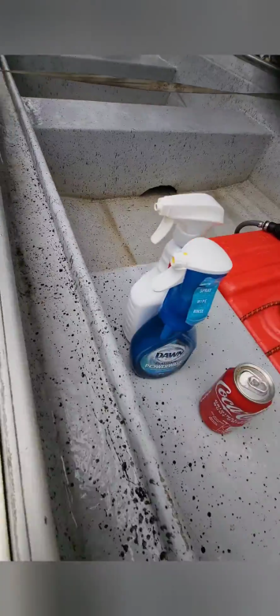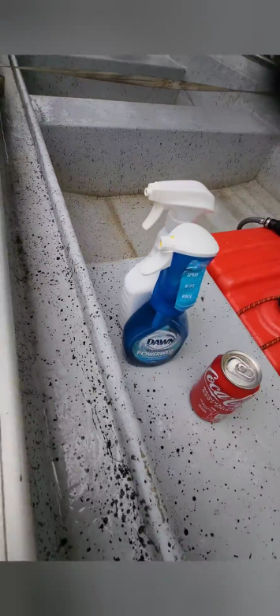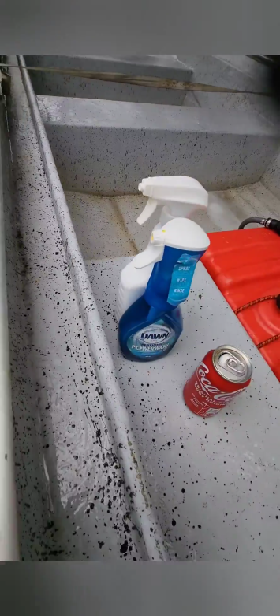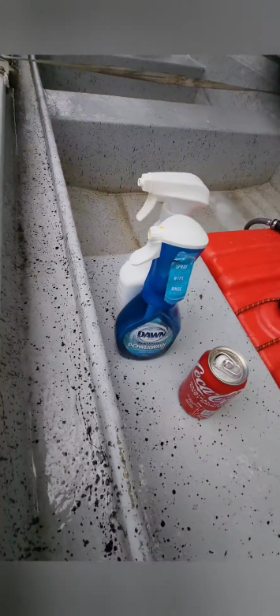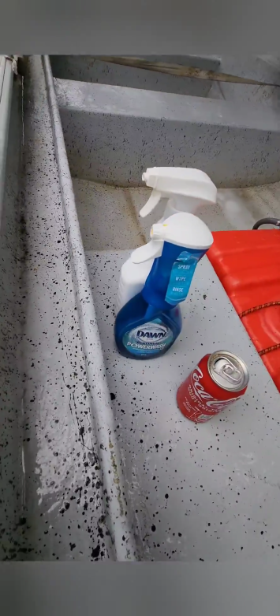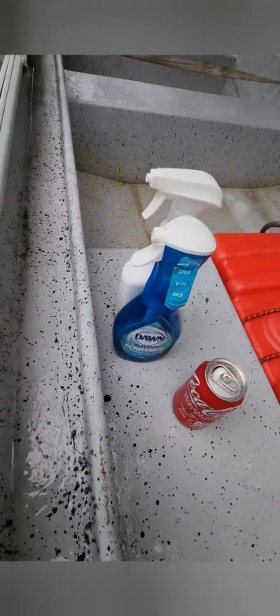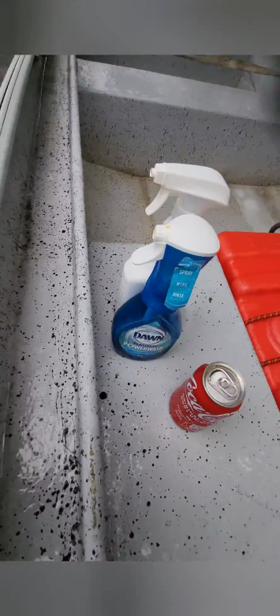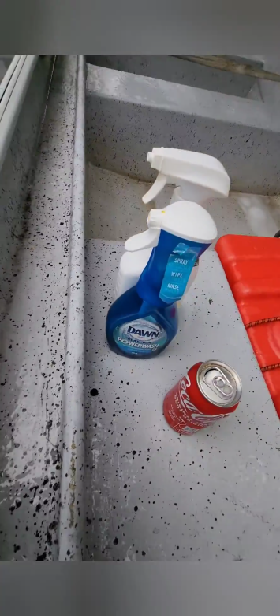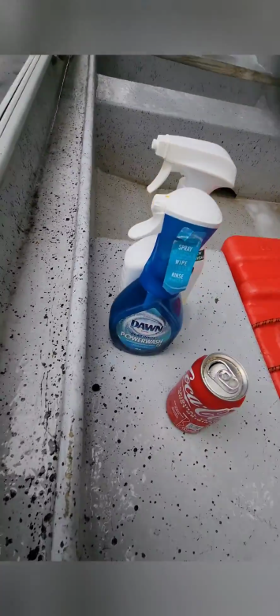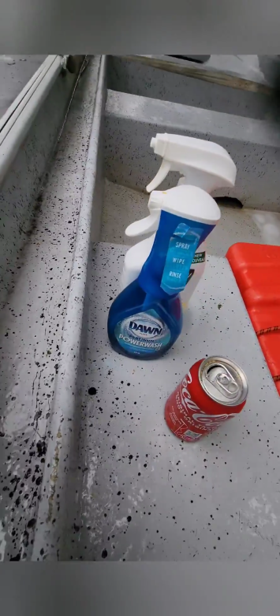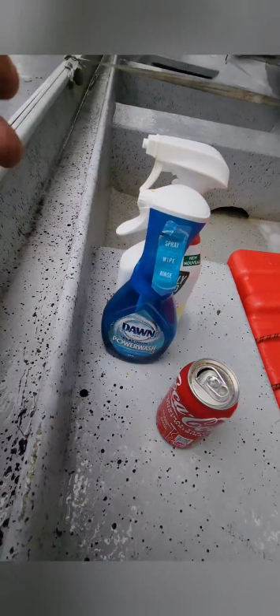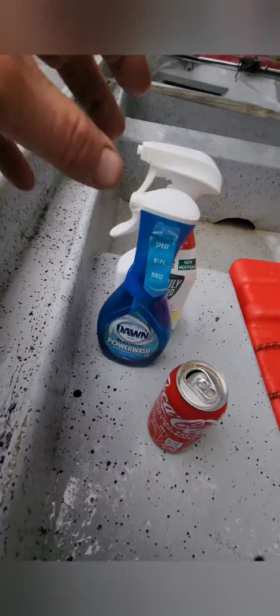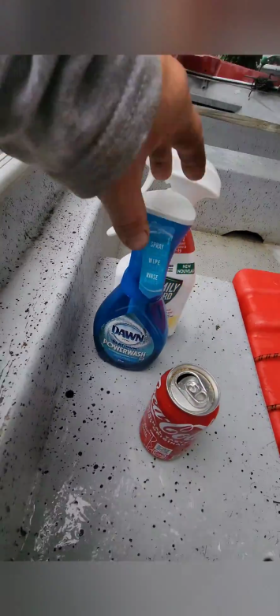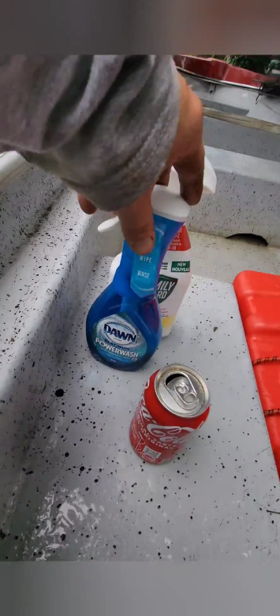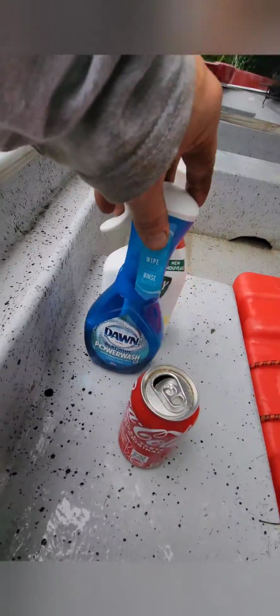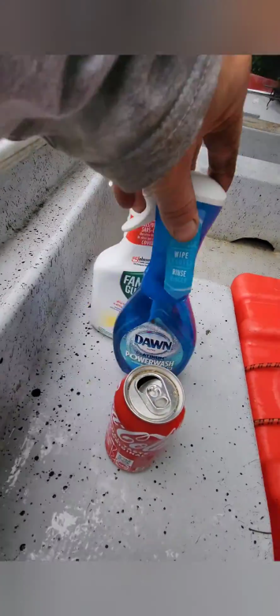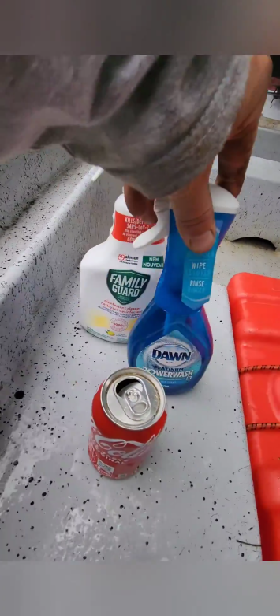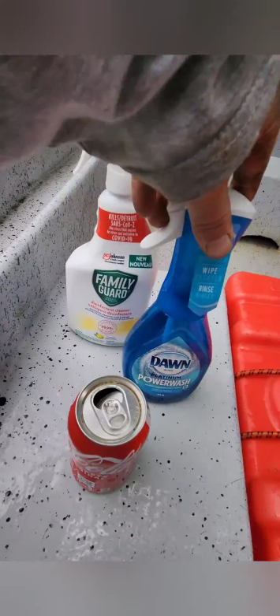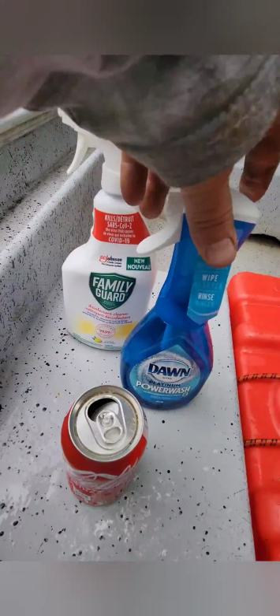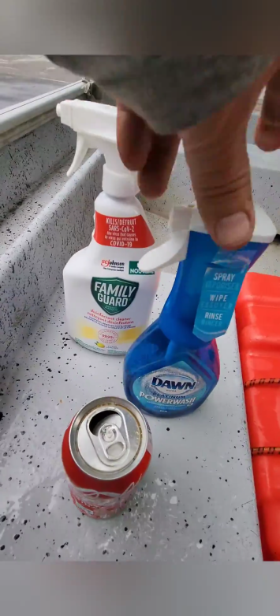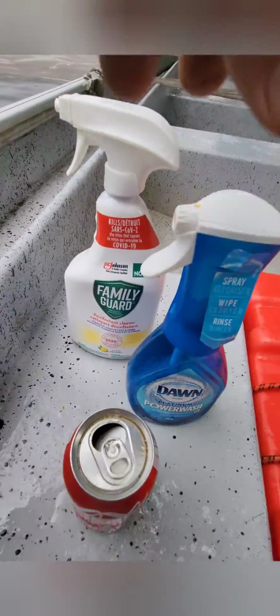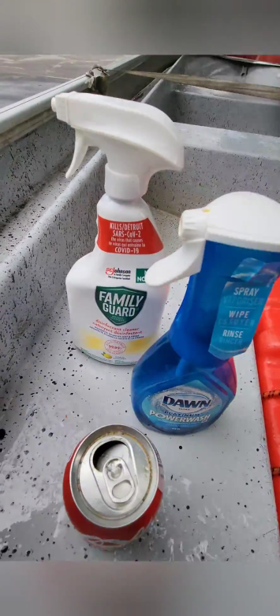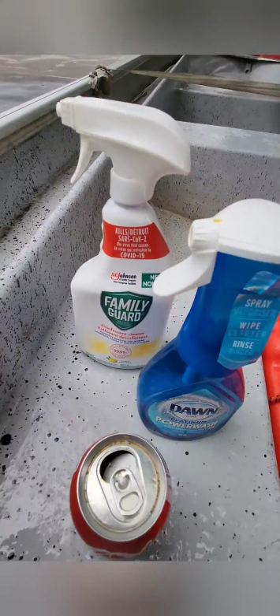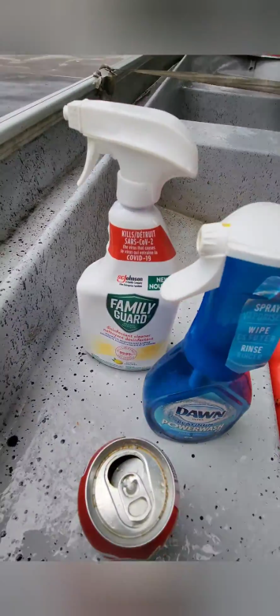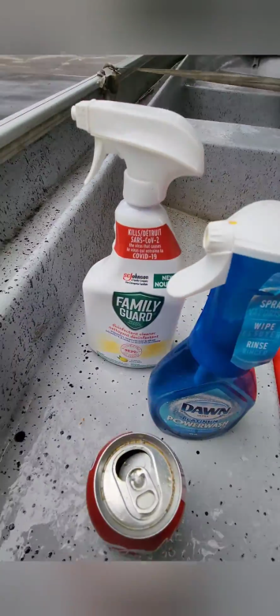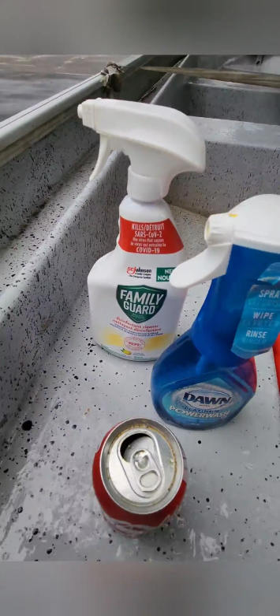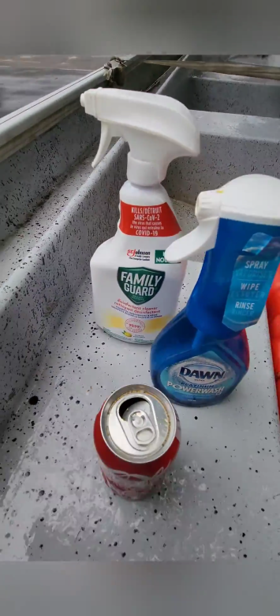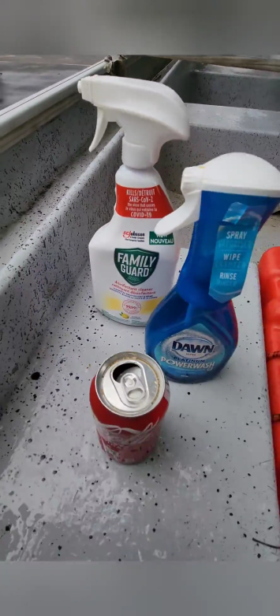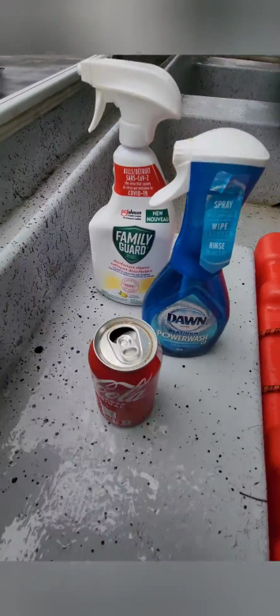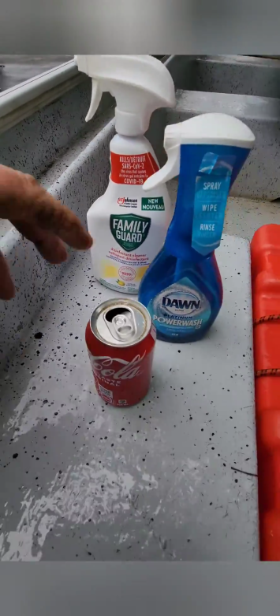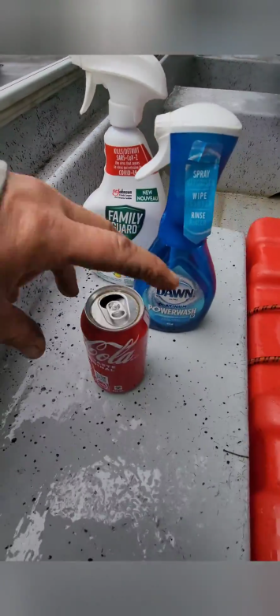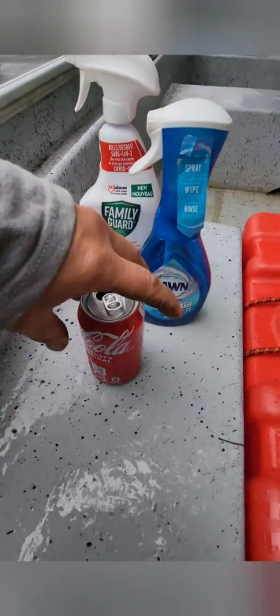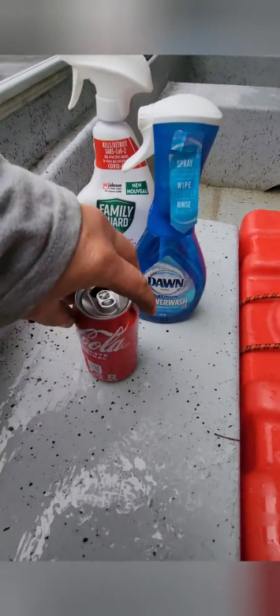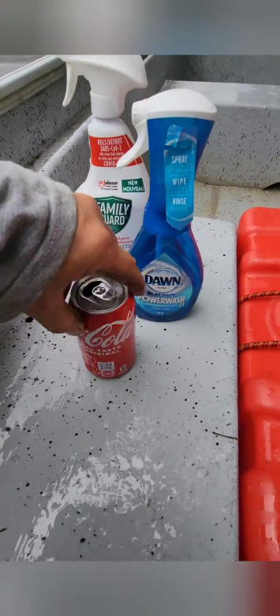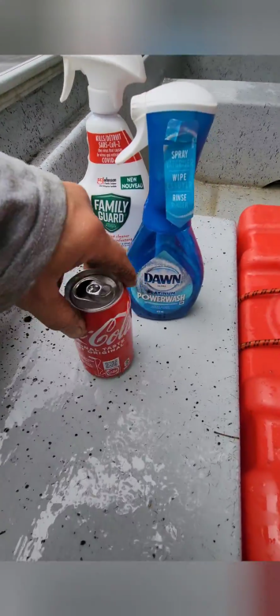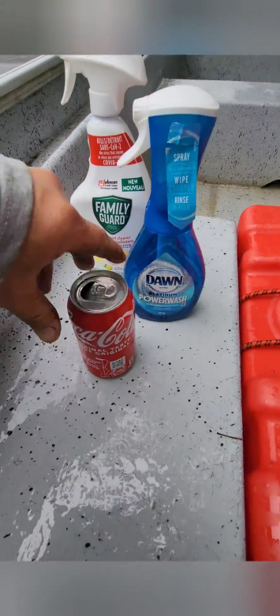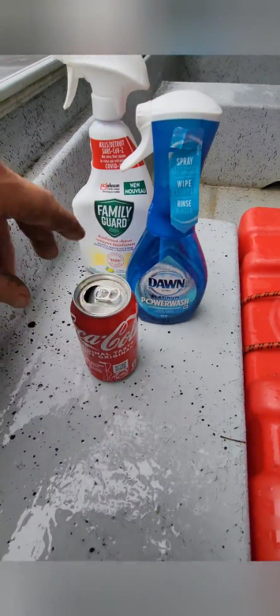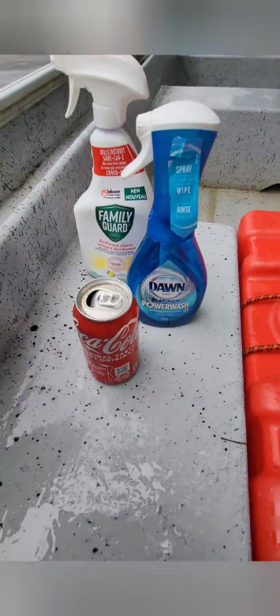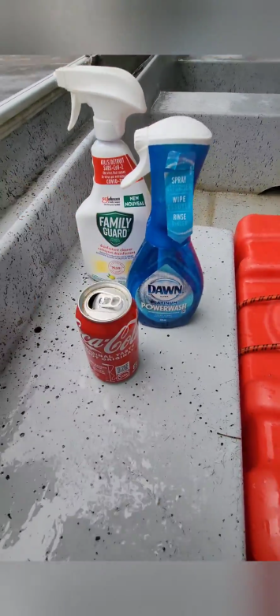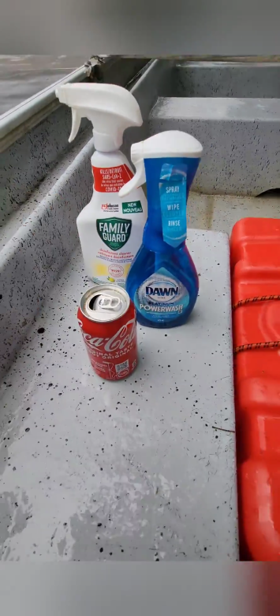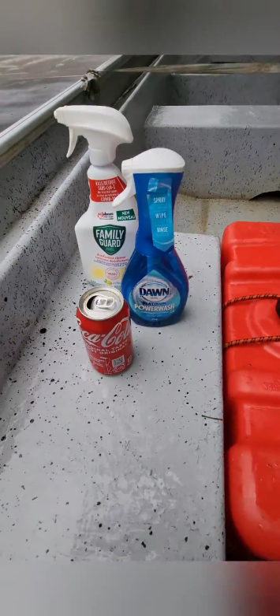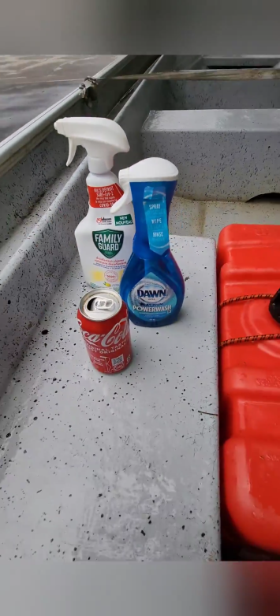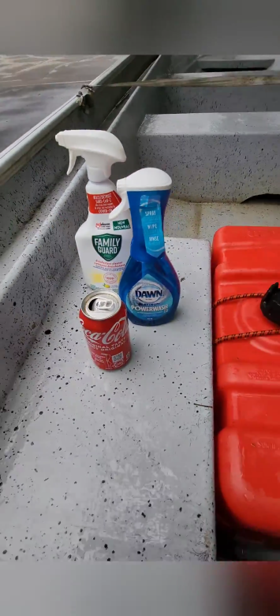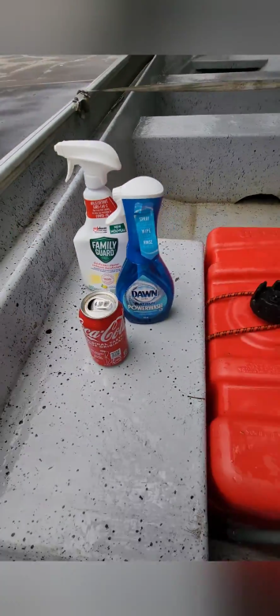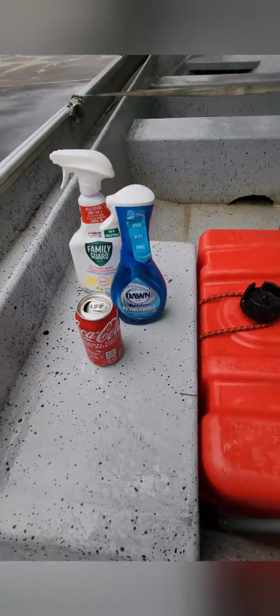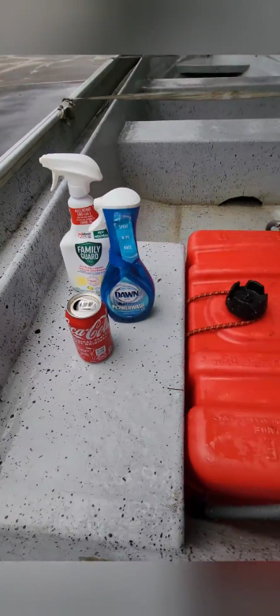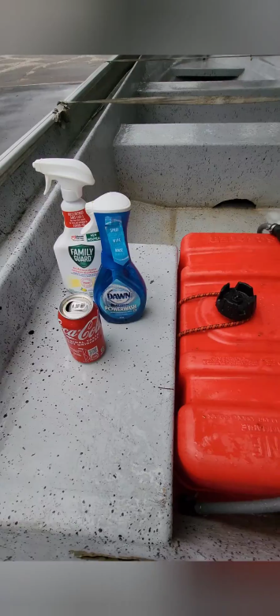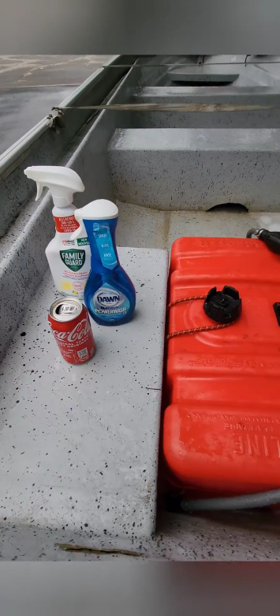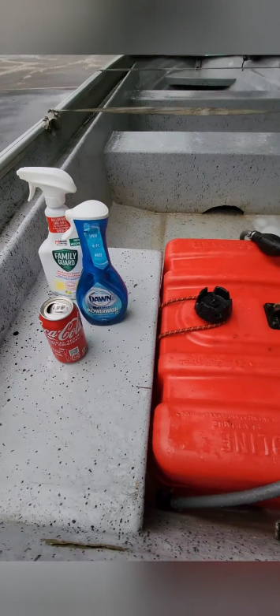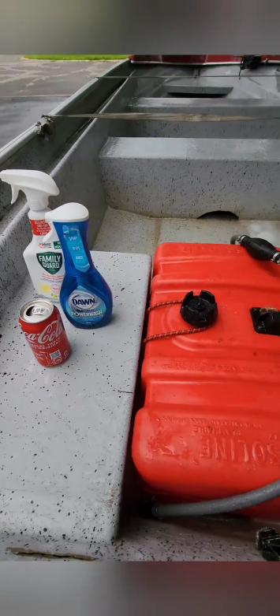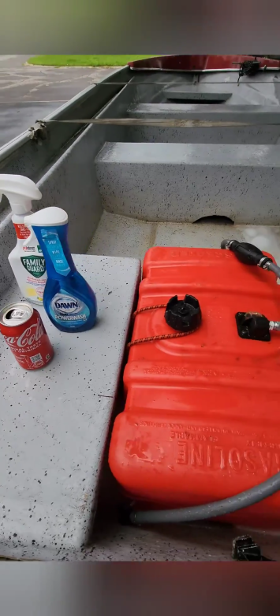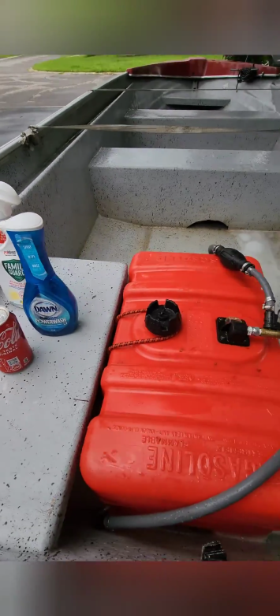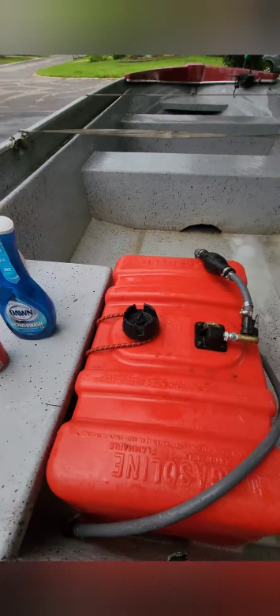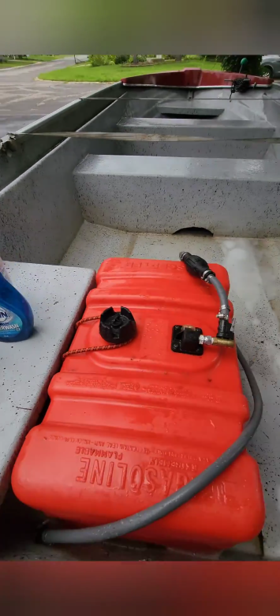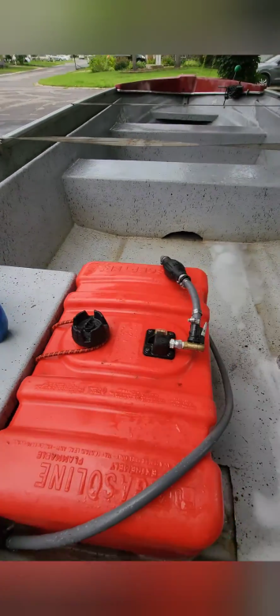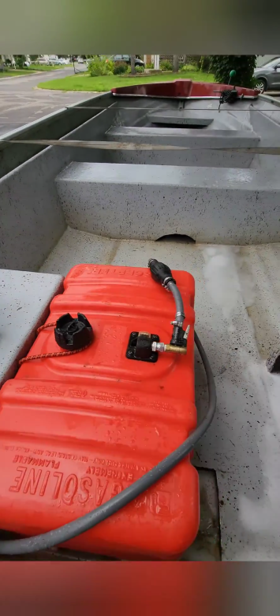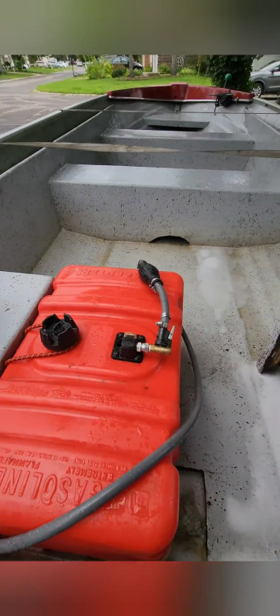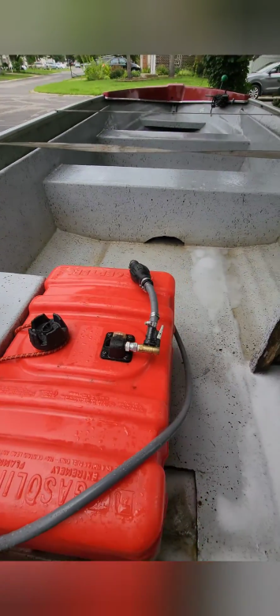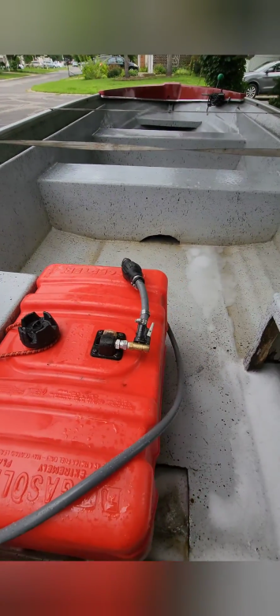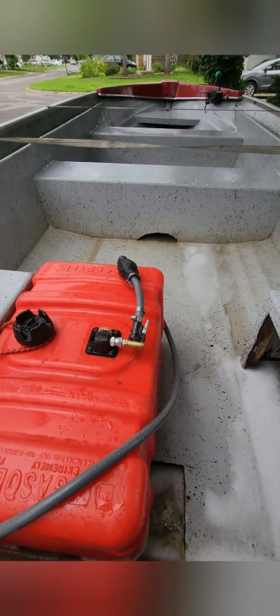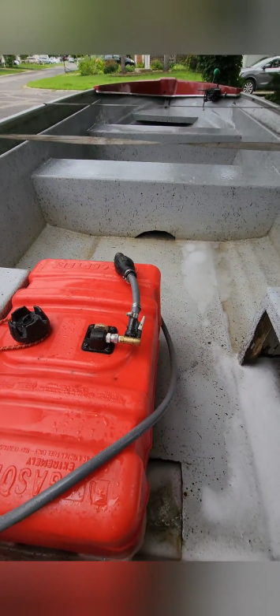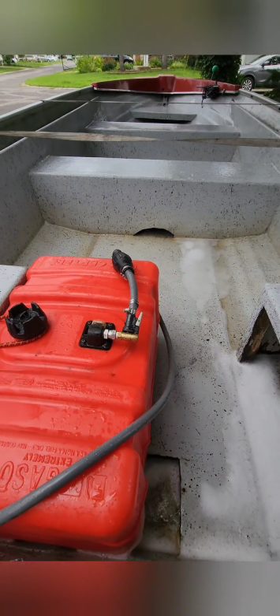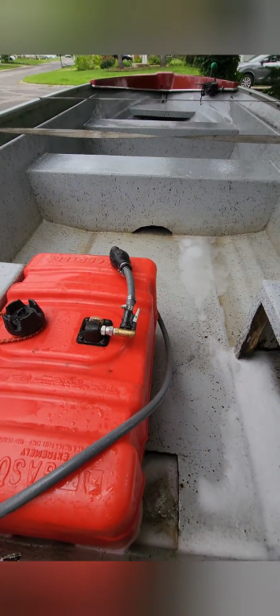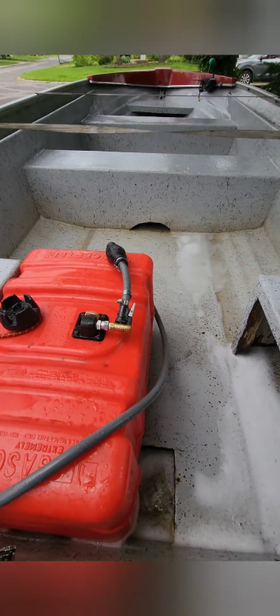Here are my cleaners — Dawn and Family Guard. Oh, and a little Coca-Cola of course. Yeah, it's gonna be nice.